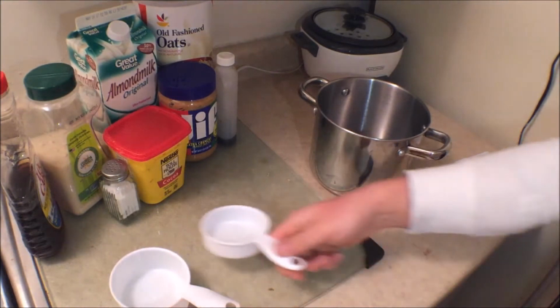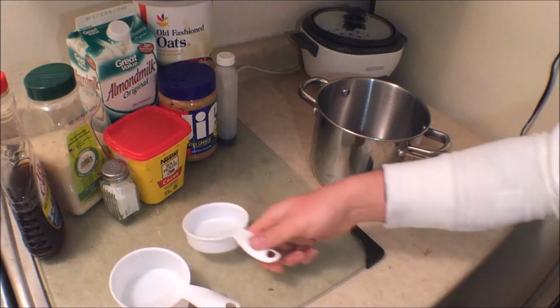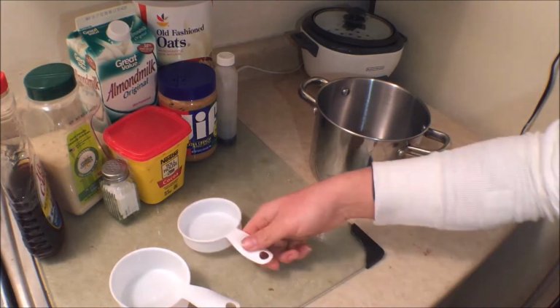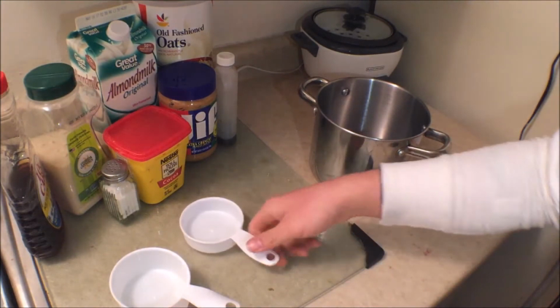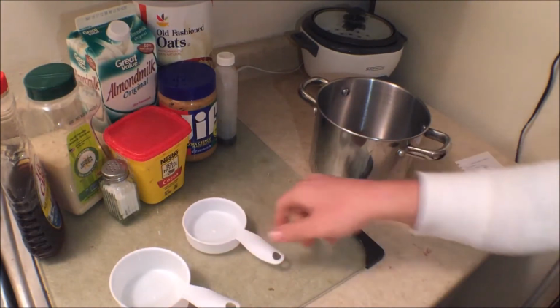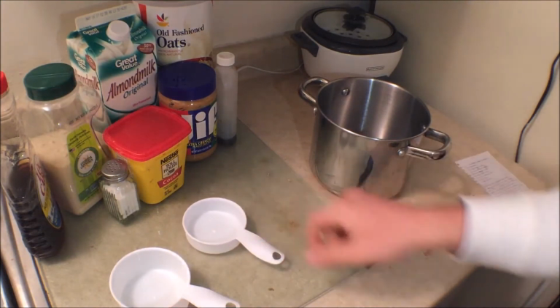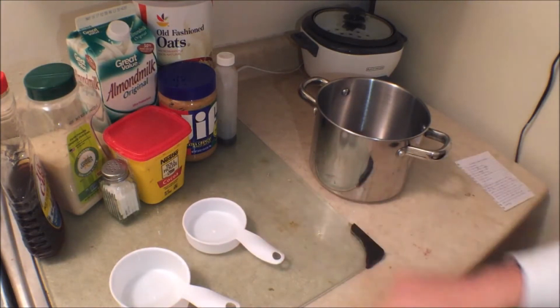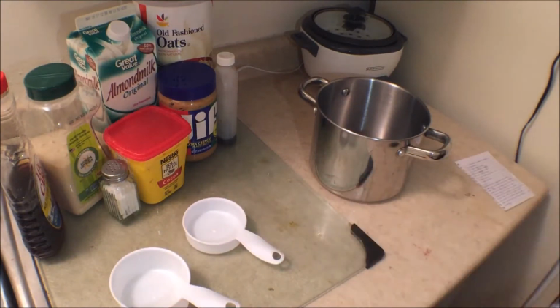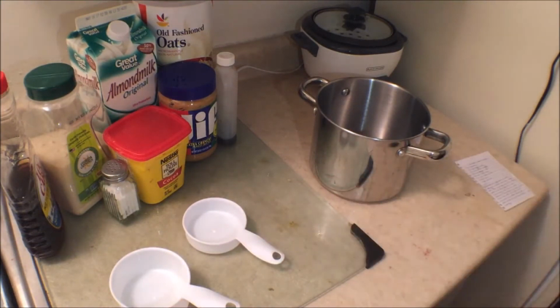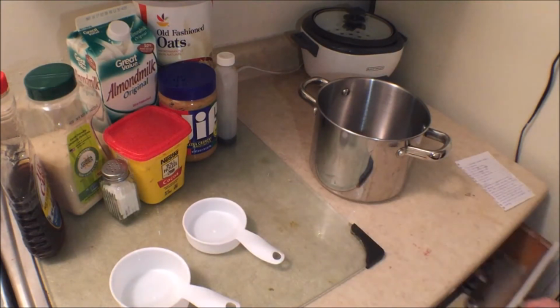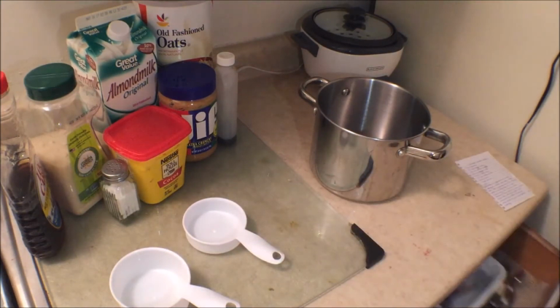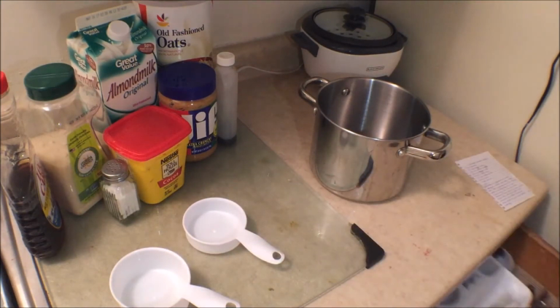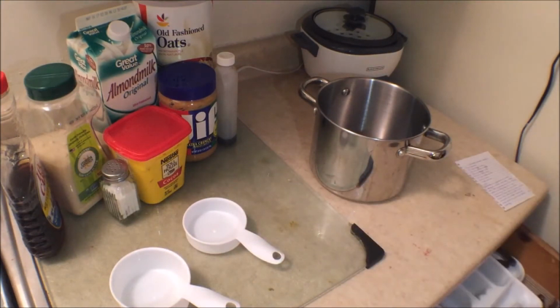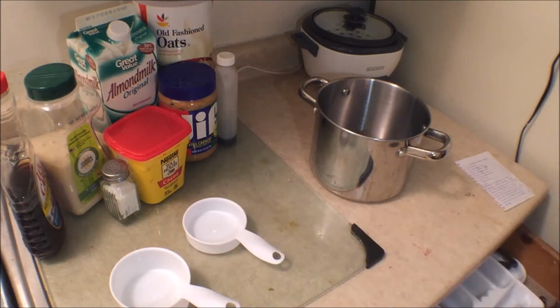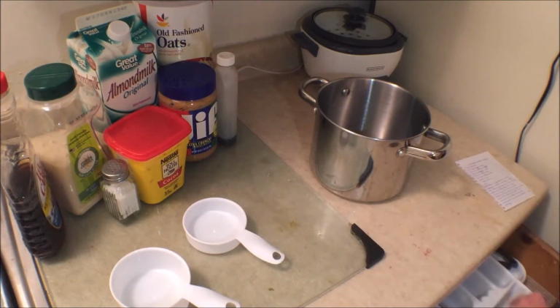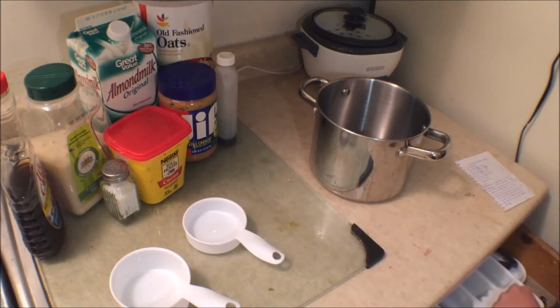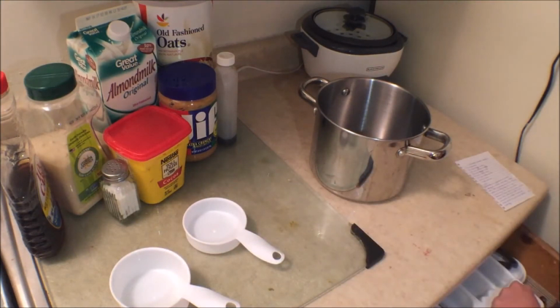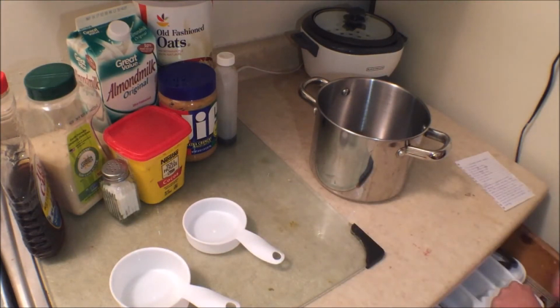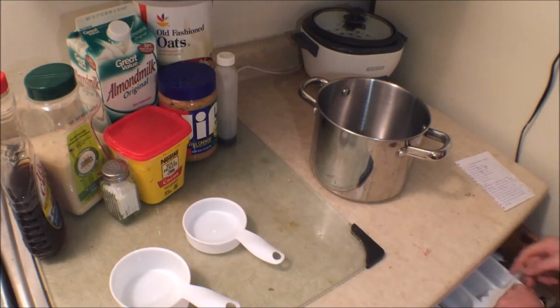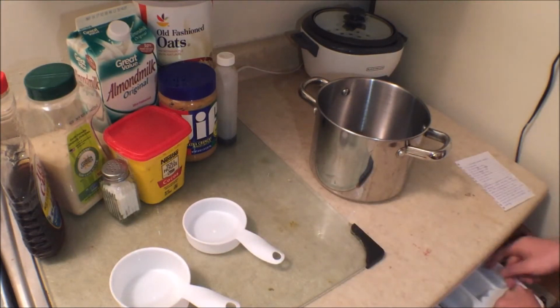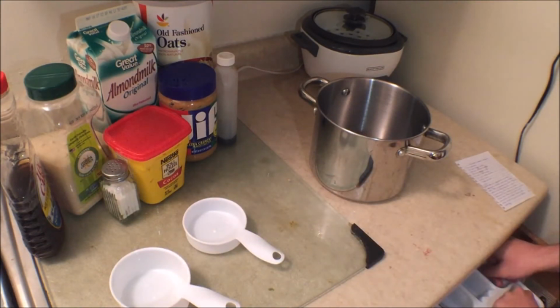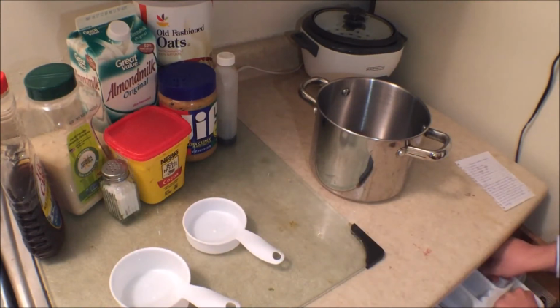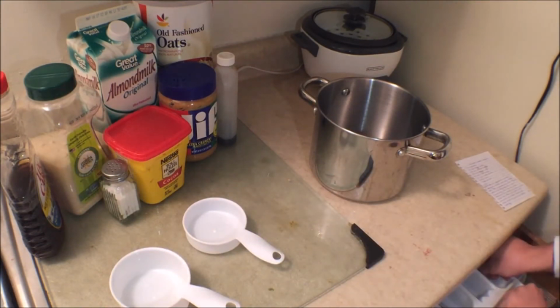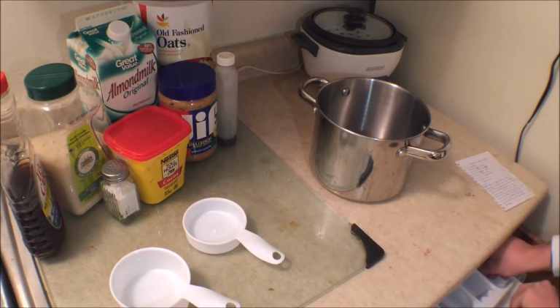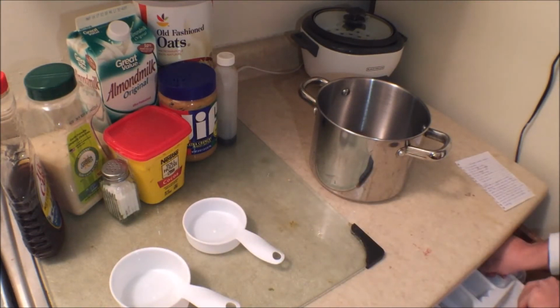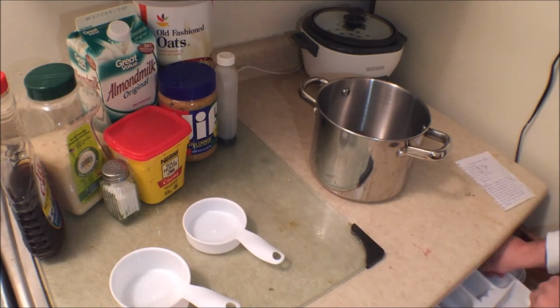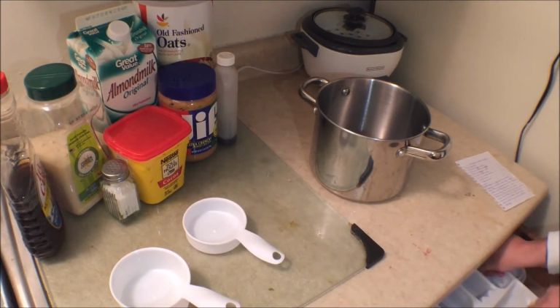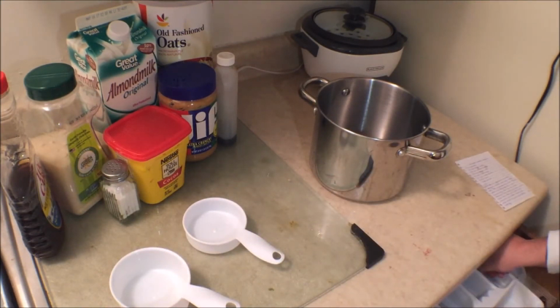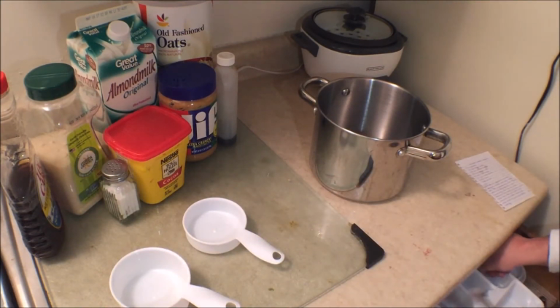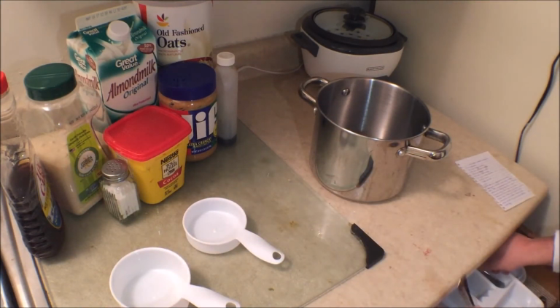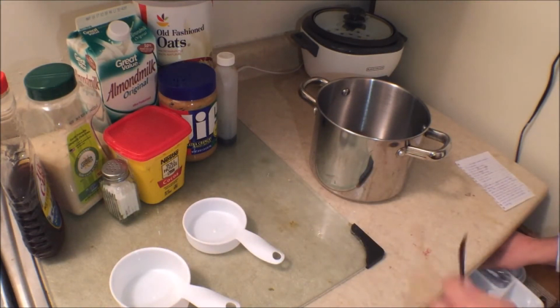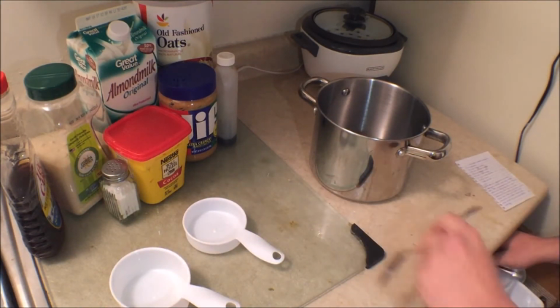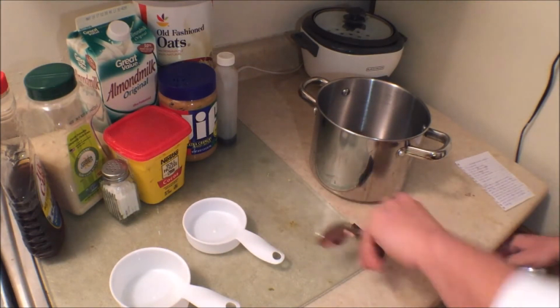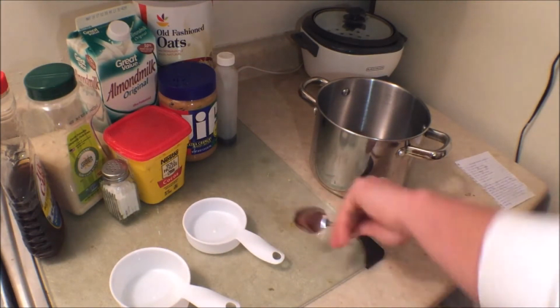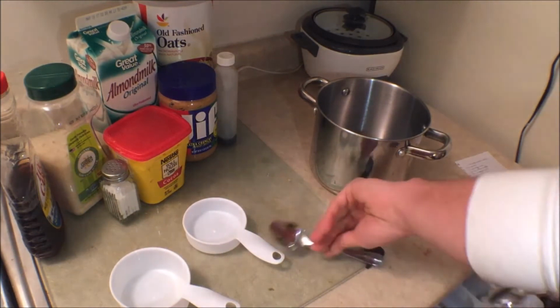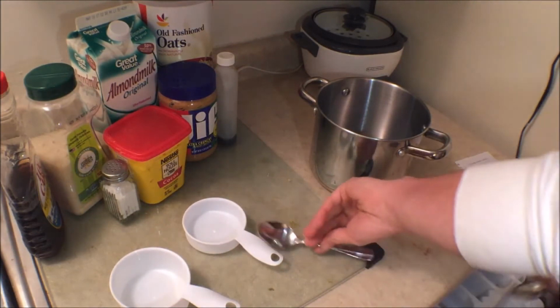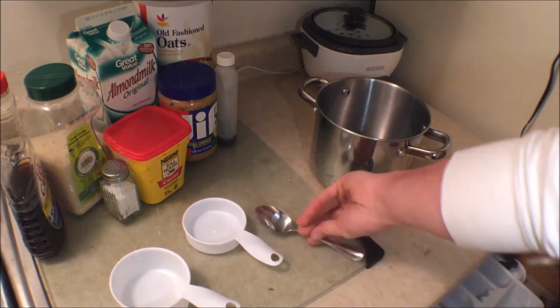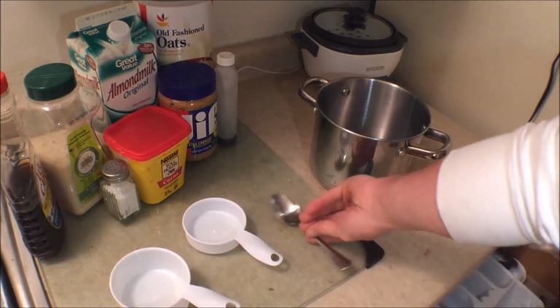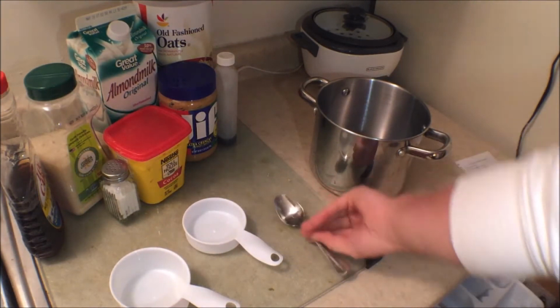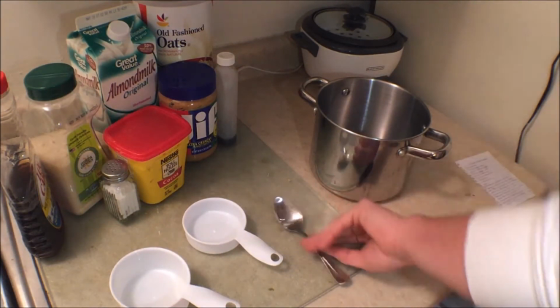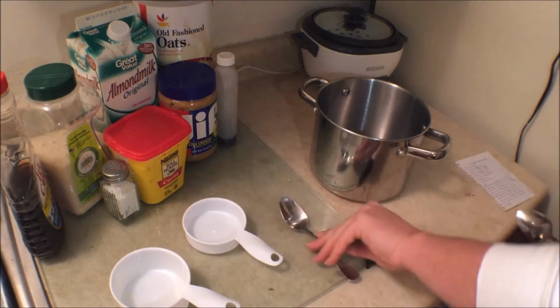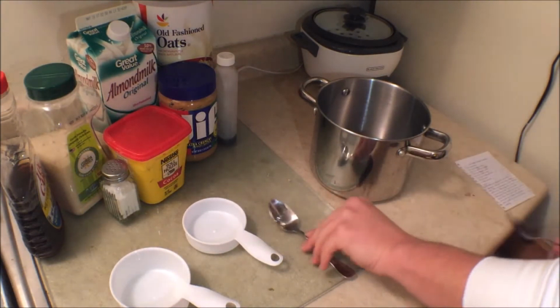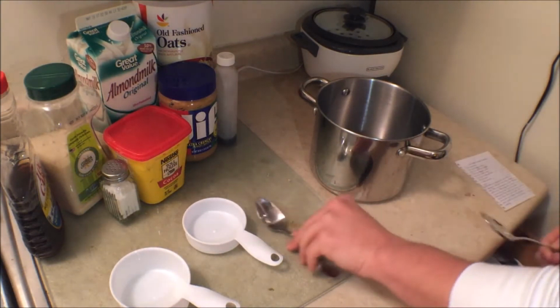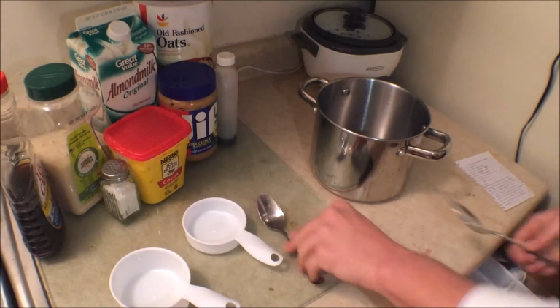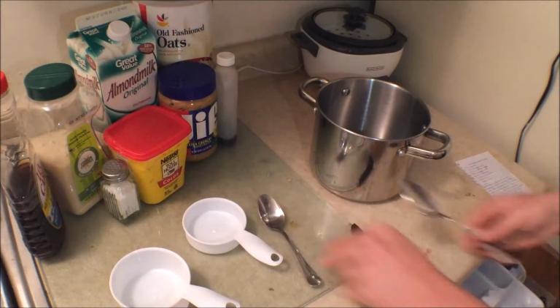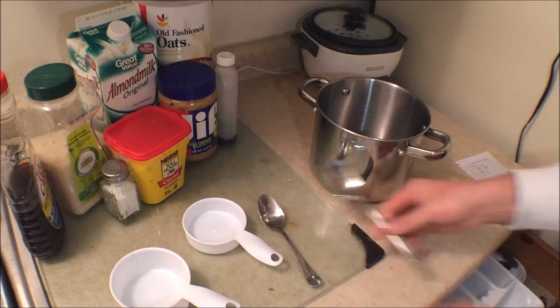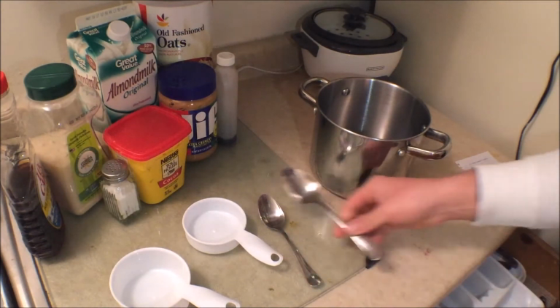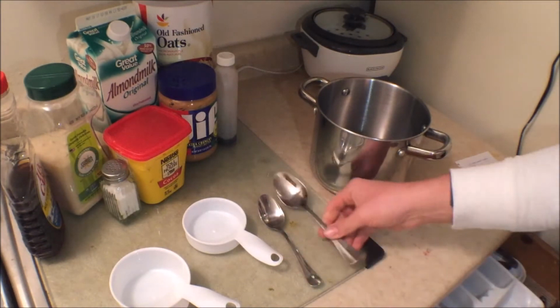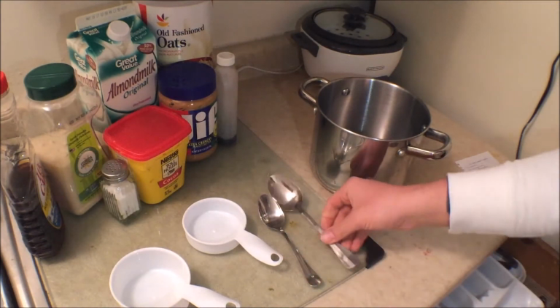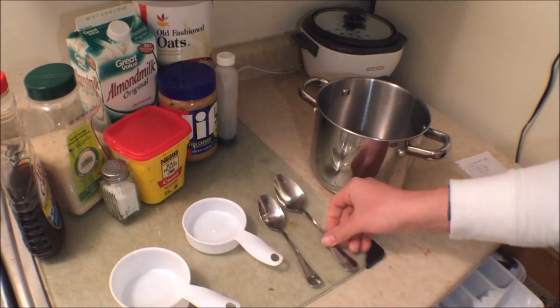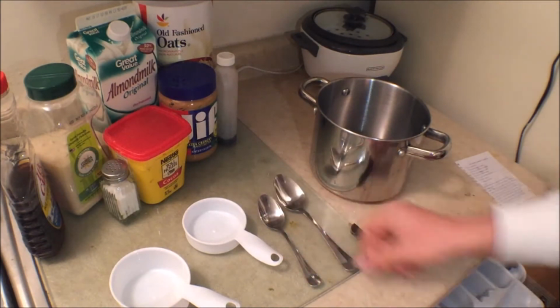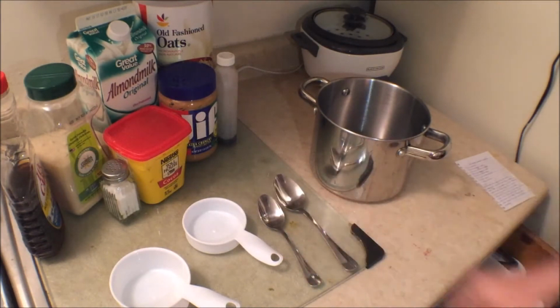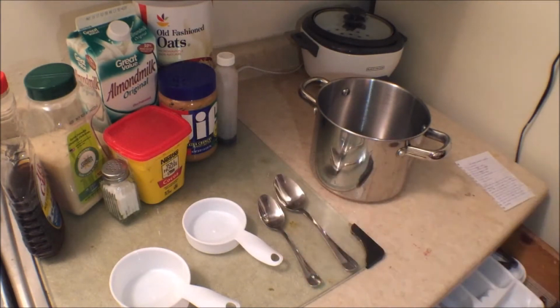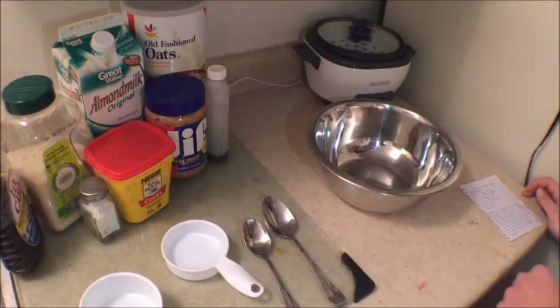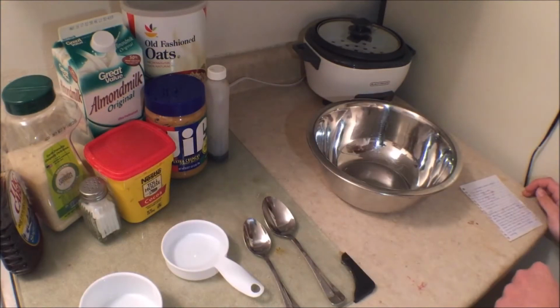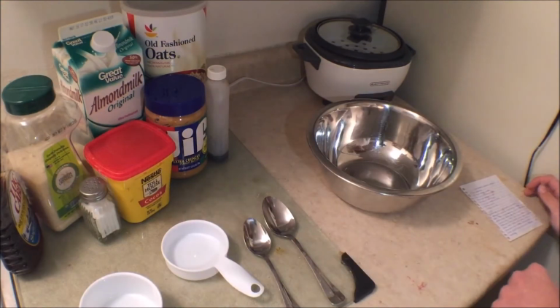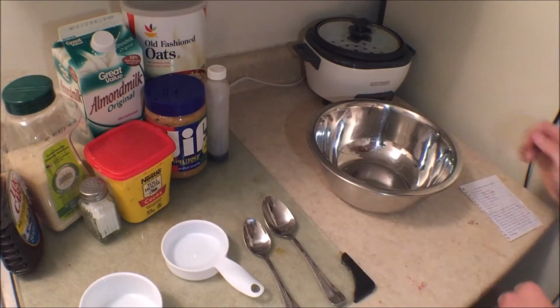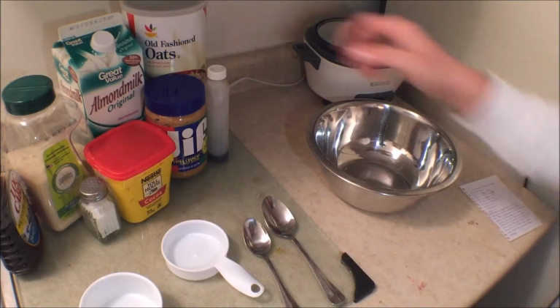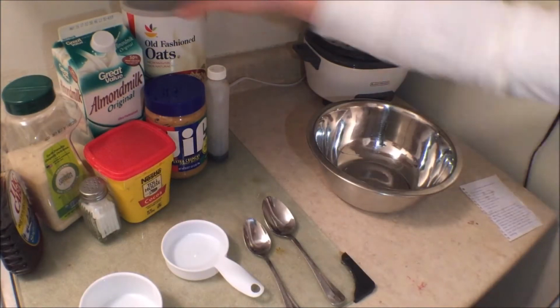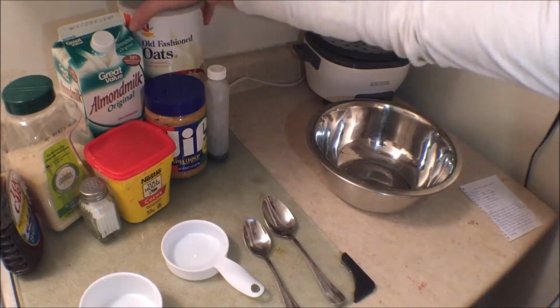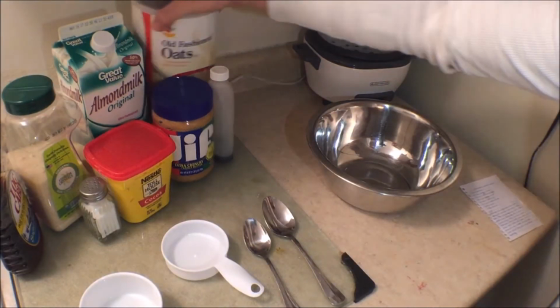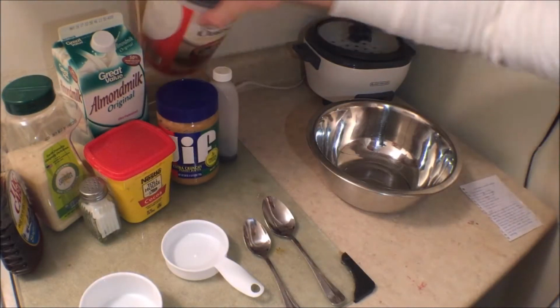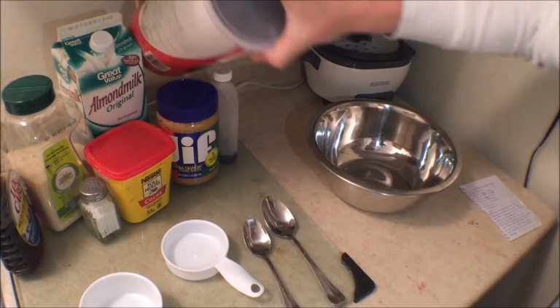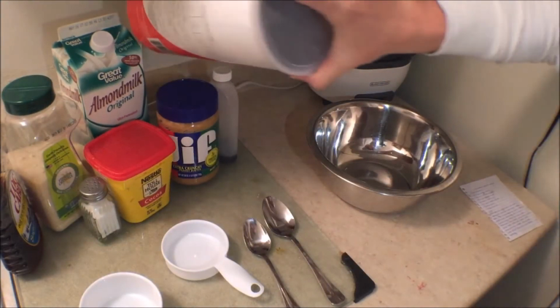I'm just getting my stuff out right now — my measuring tools. You guys are going to need a half cup, a whole cup, and a teaspoon or a tablespoon.